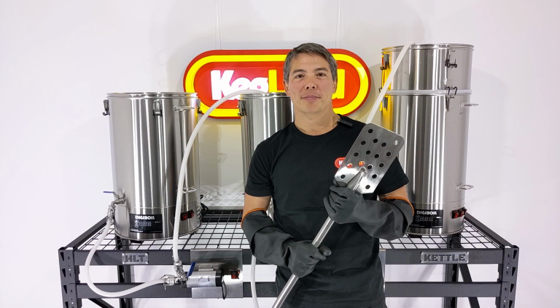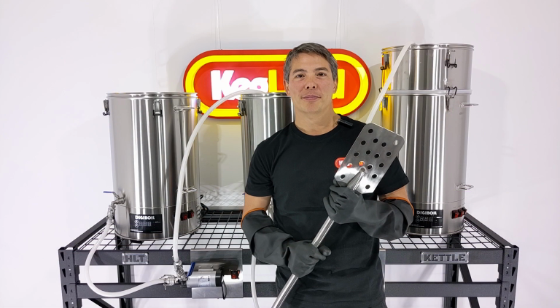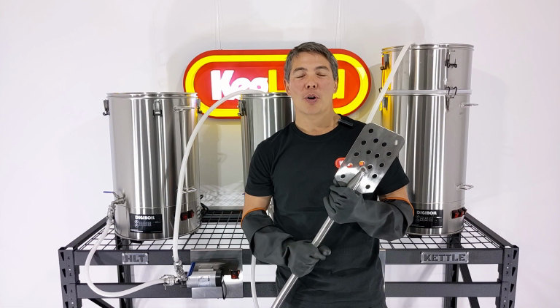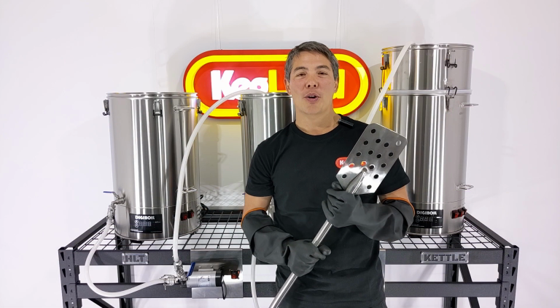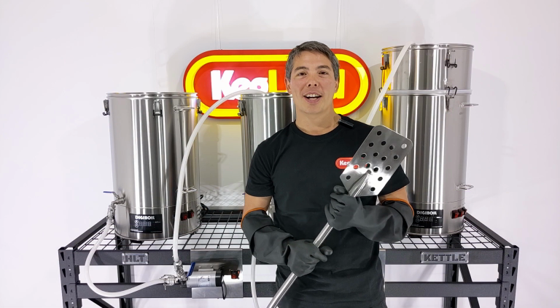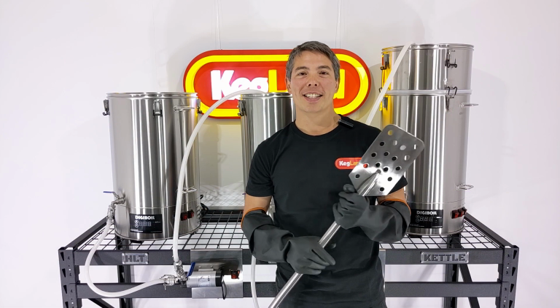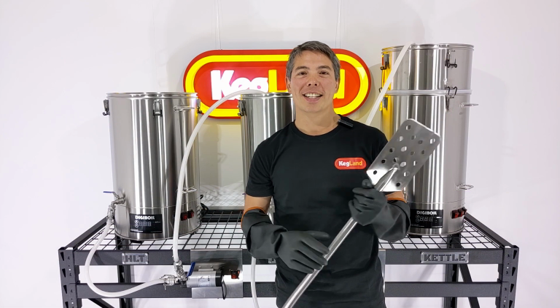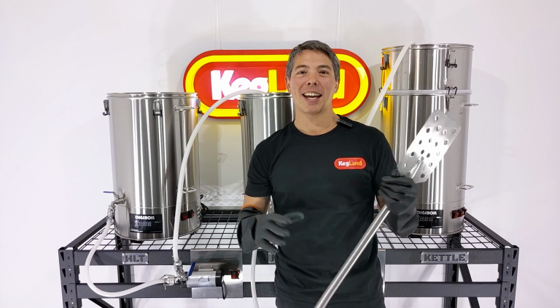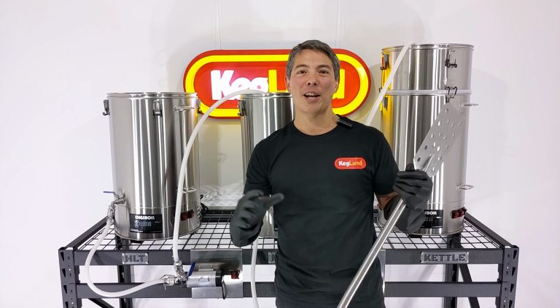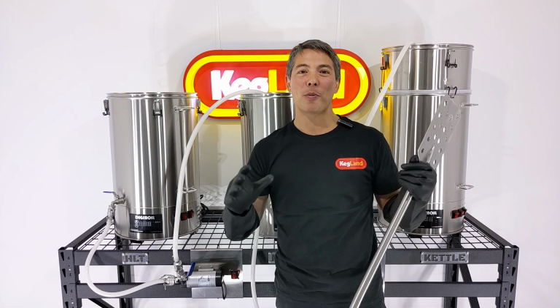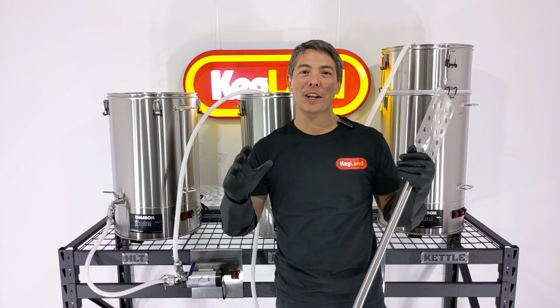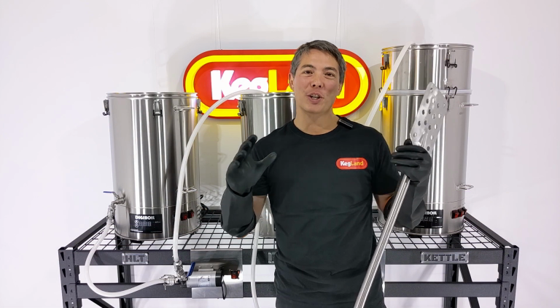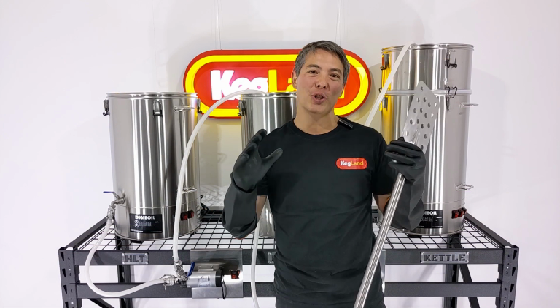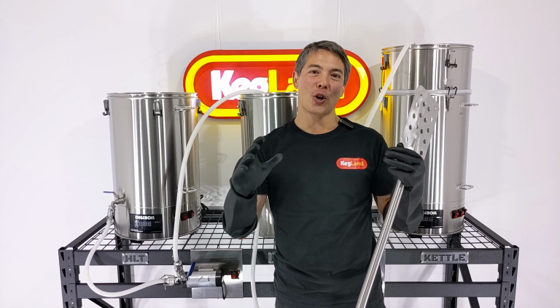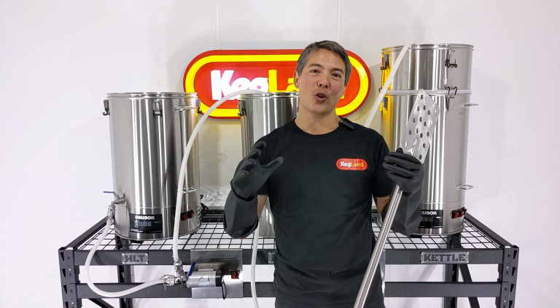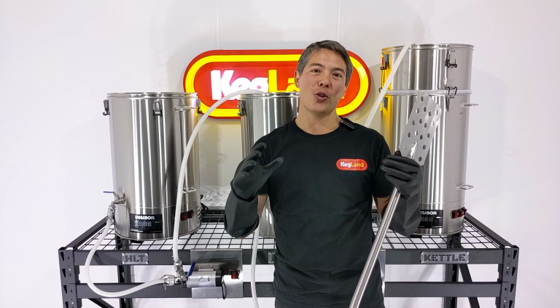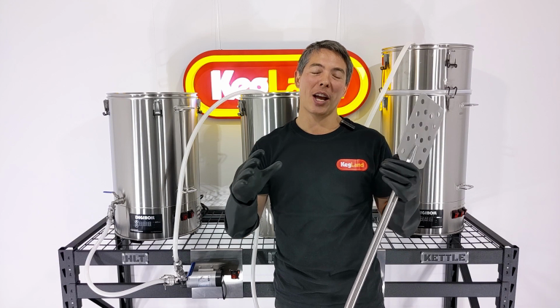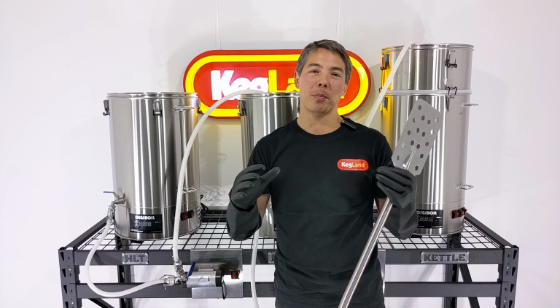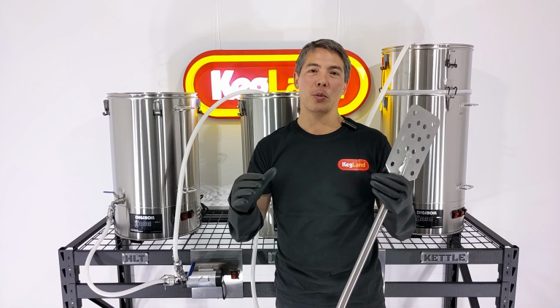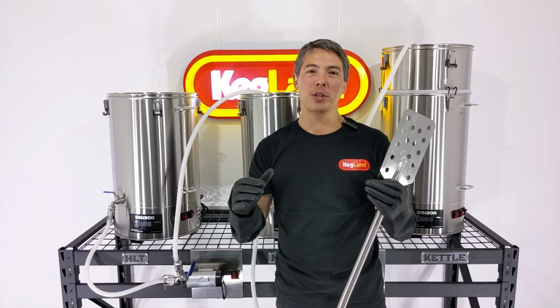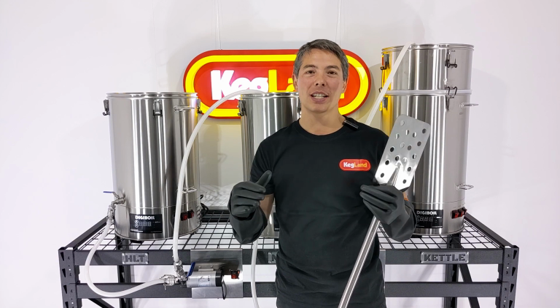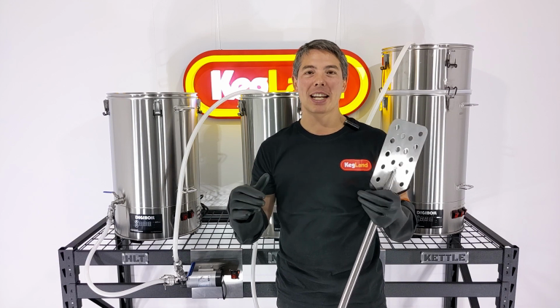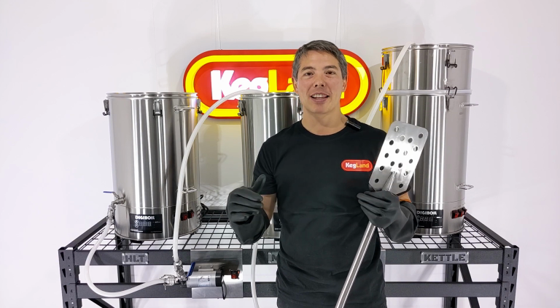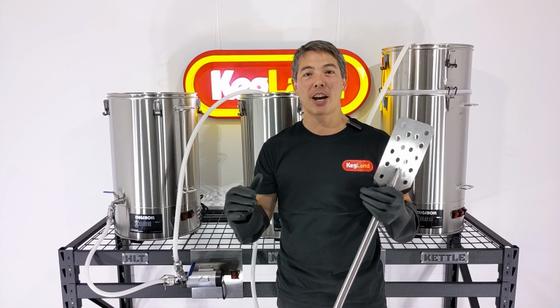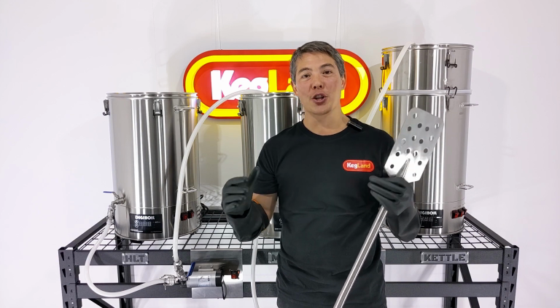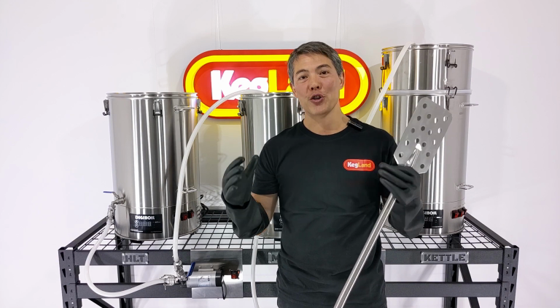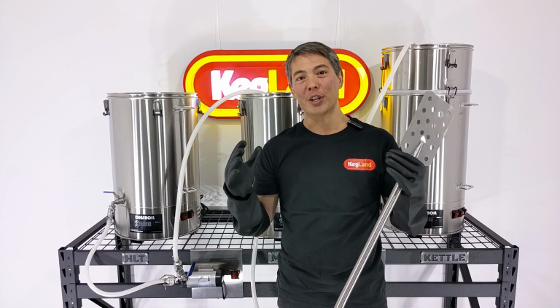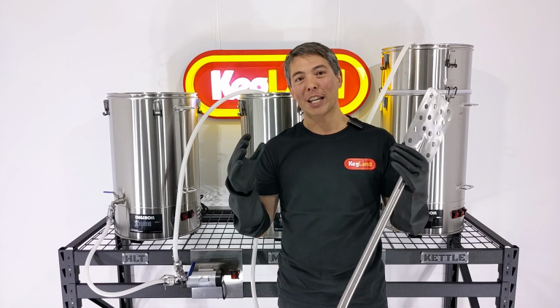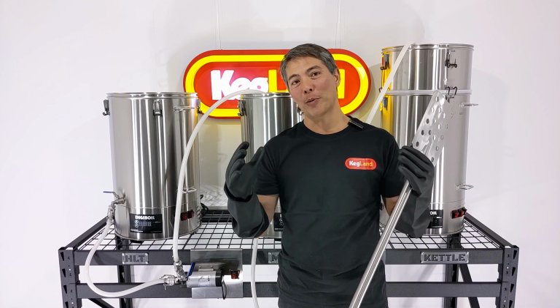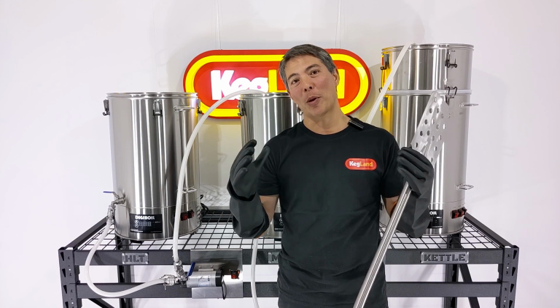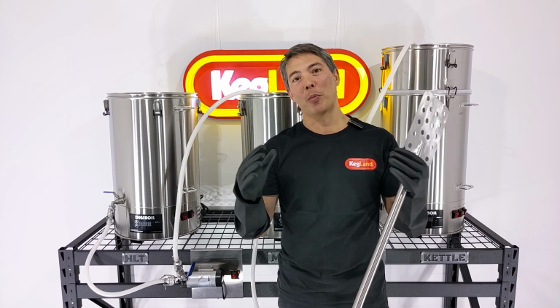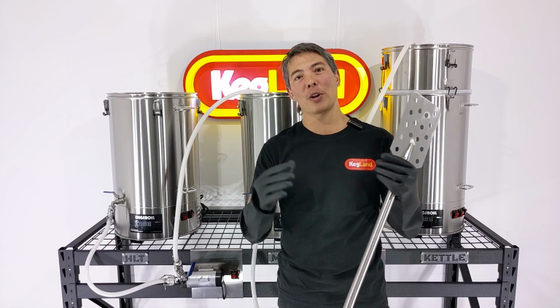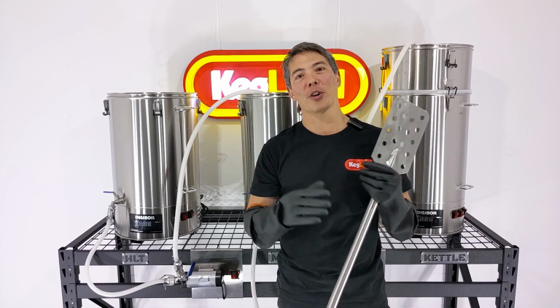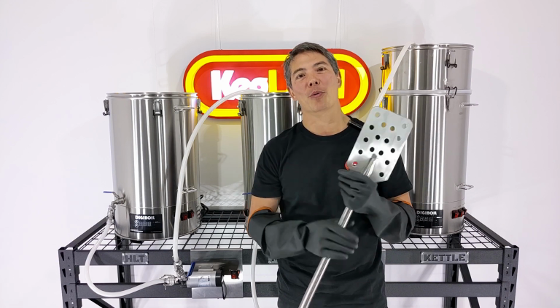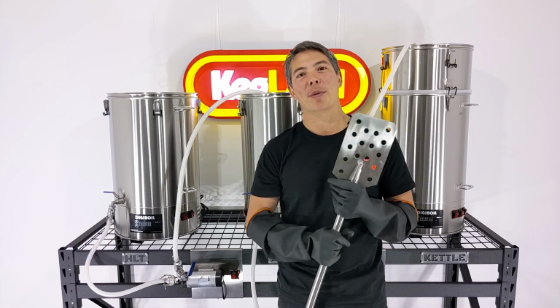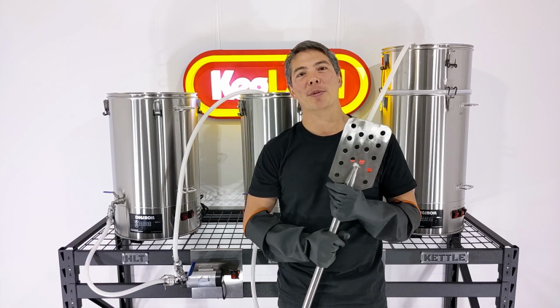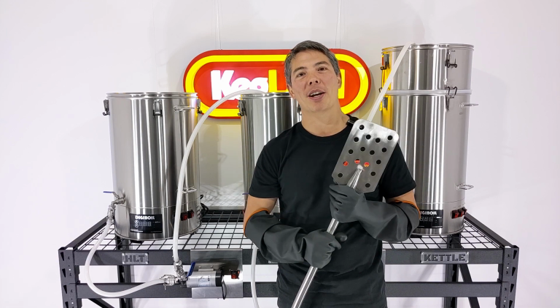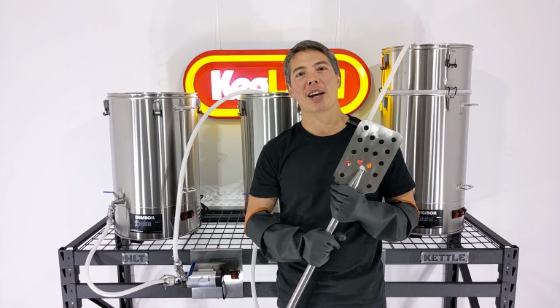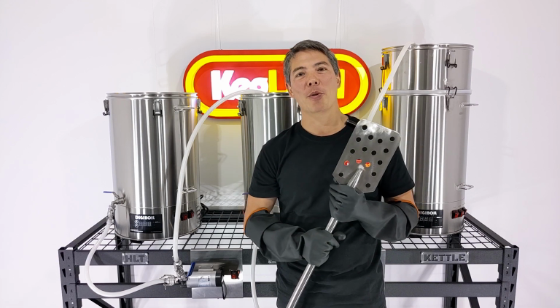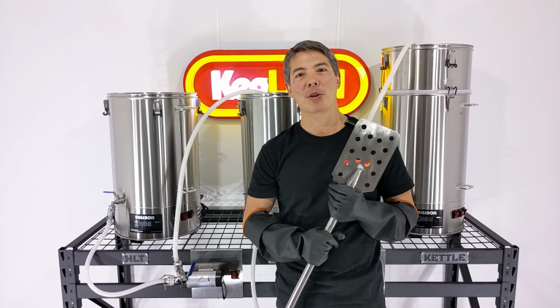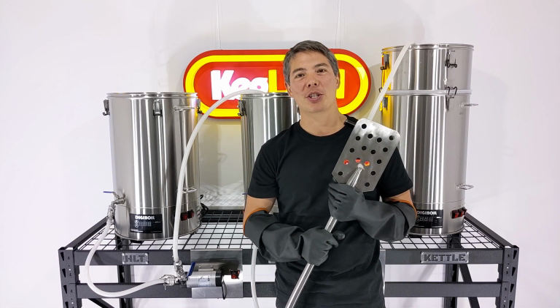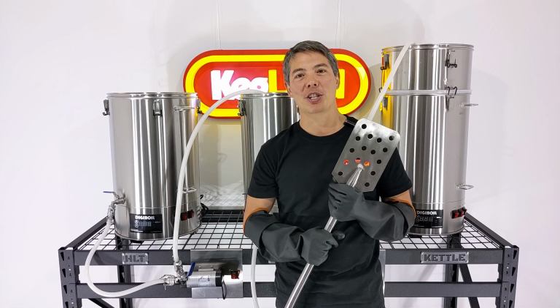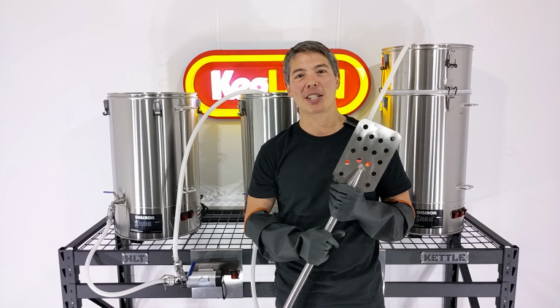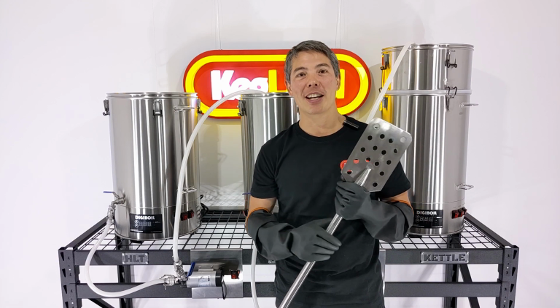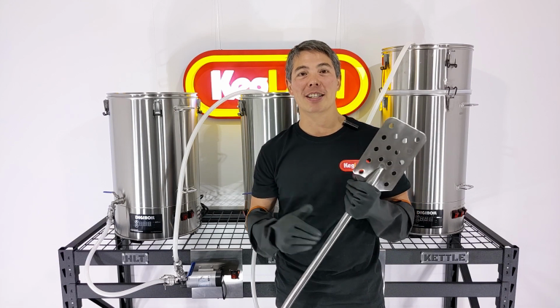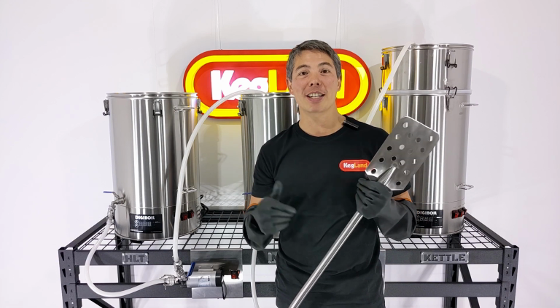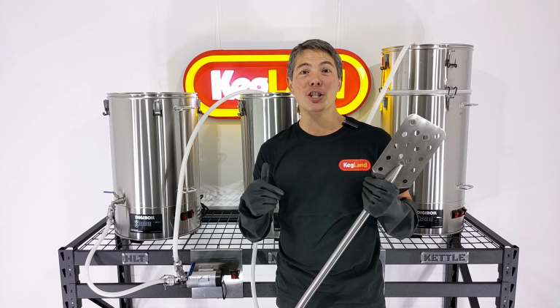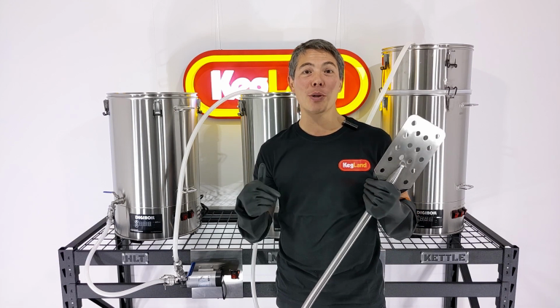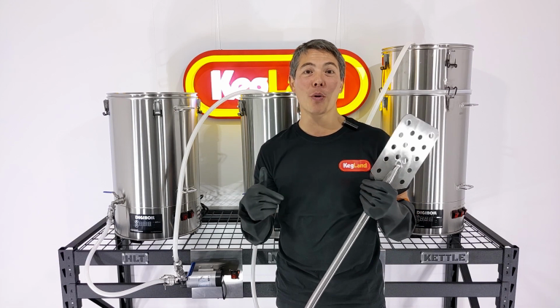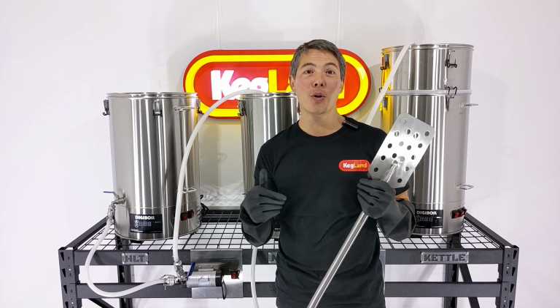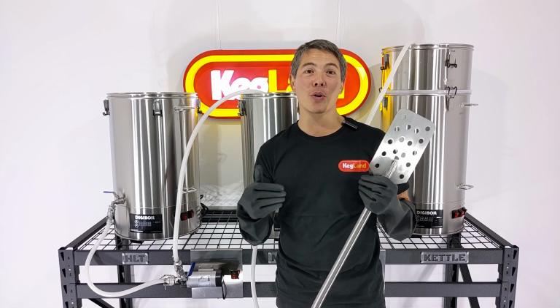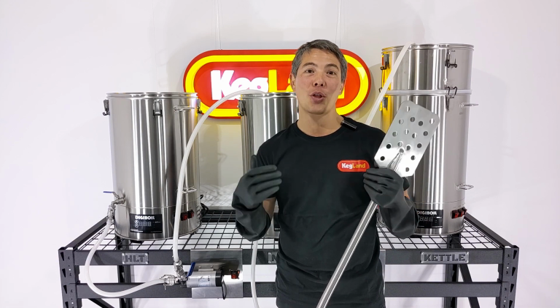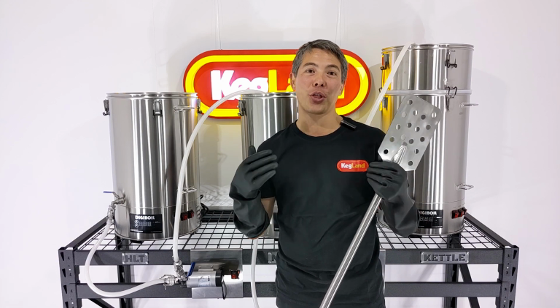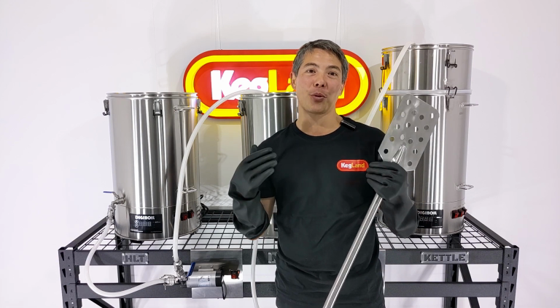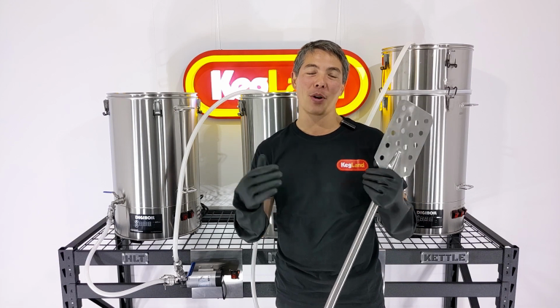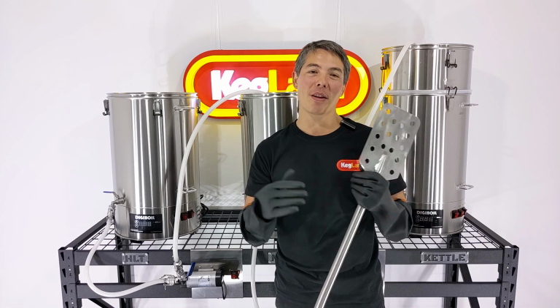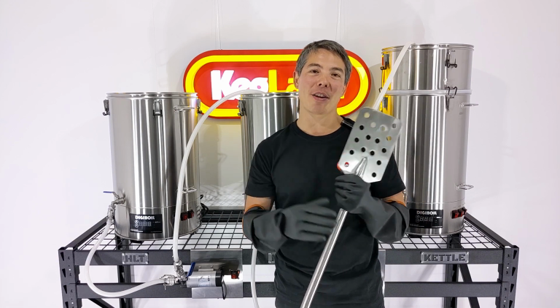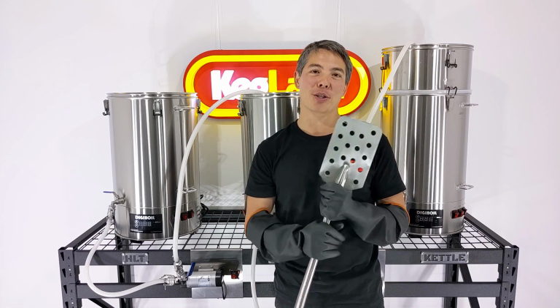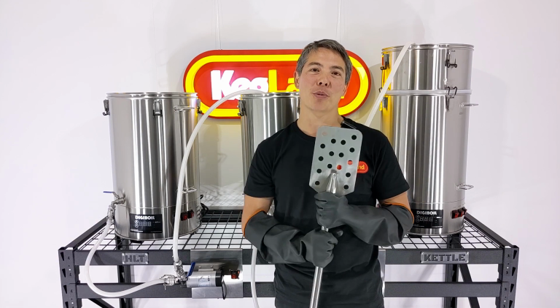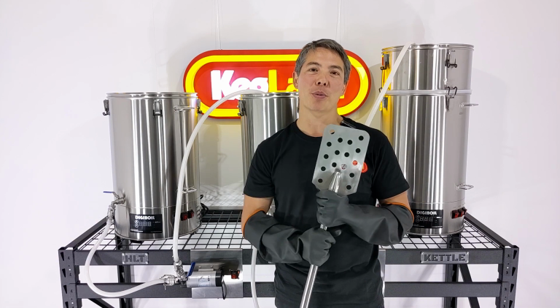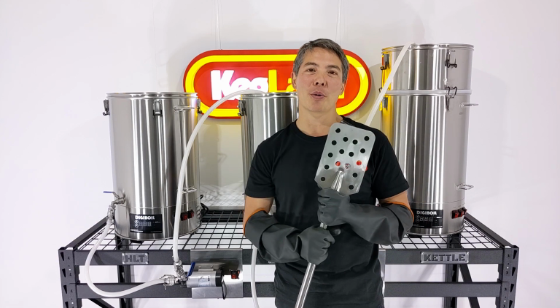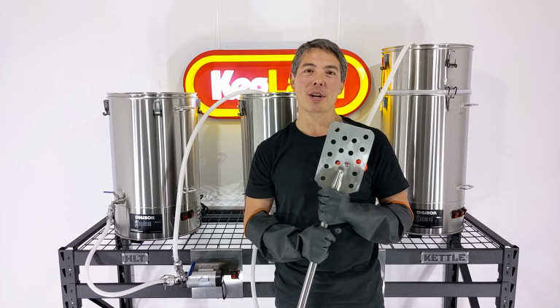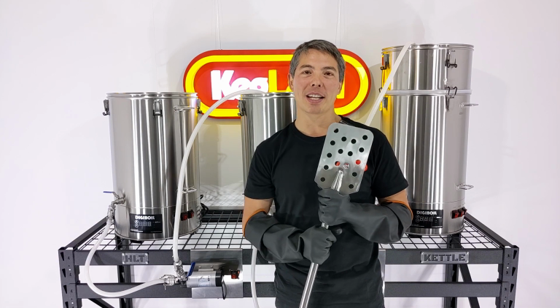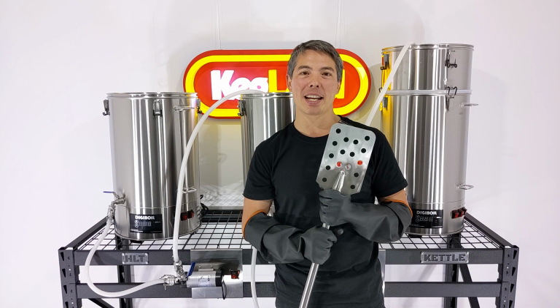Today we're going to show you how to put together a new kit we're putting on the website, which is our Digiboil three-vessel brewery kit.